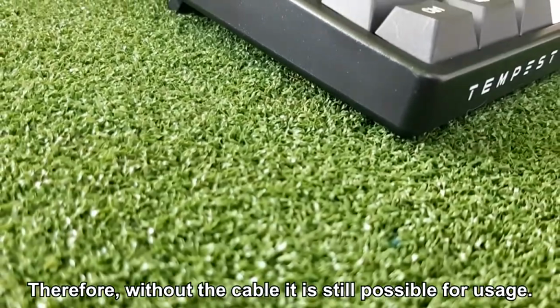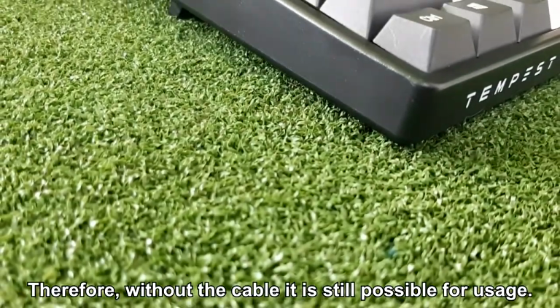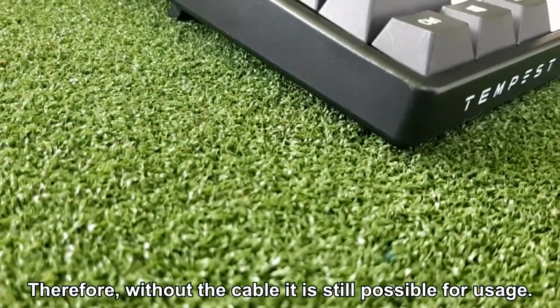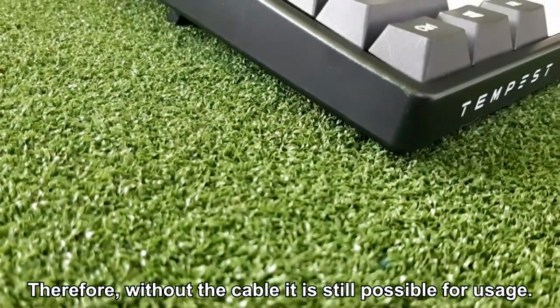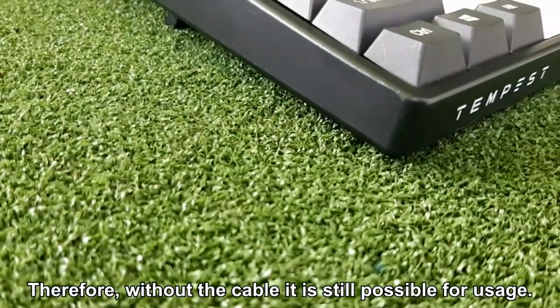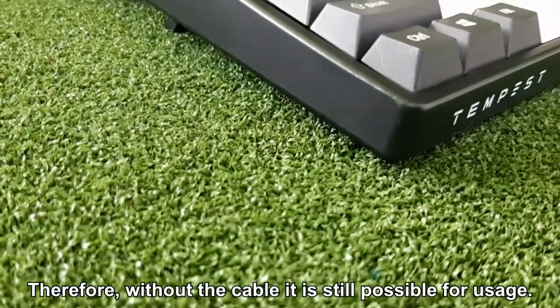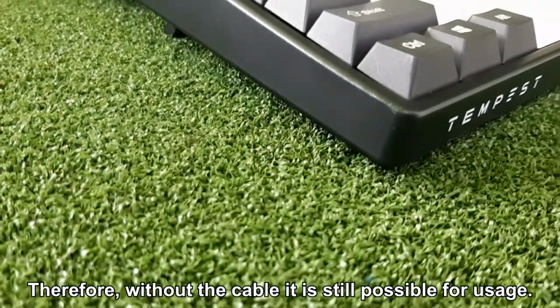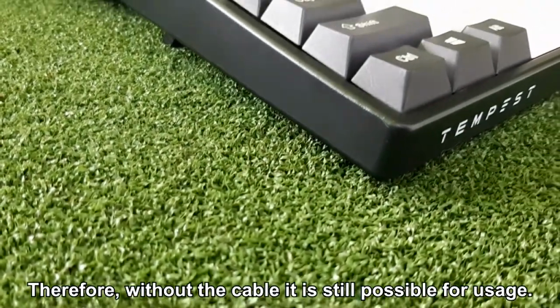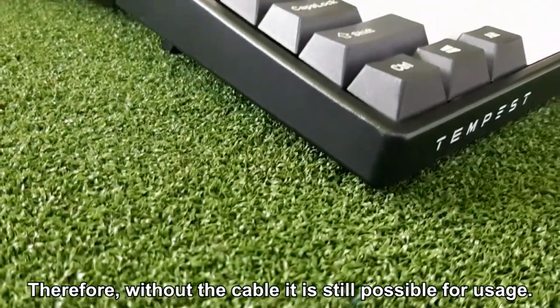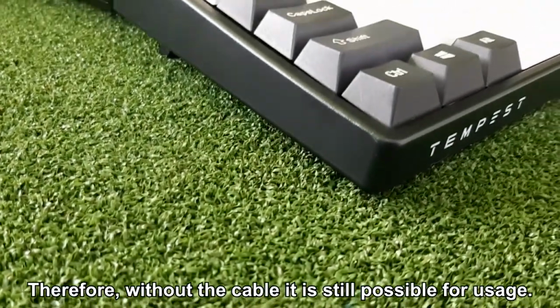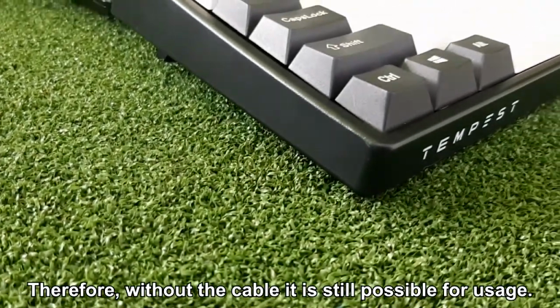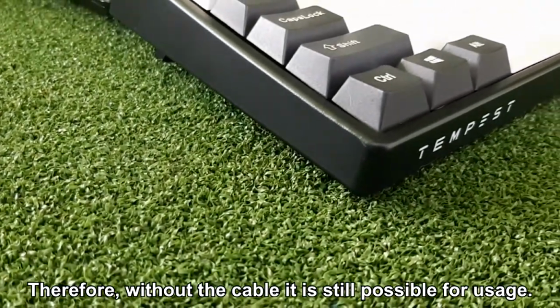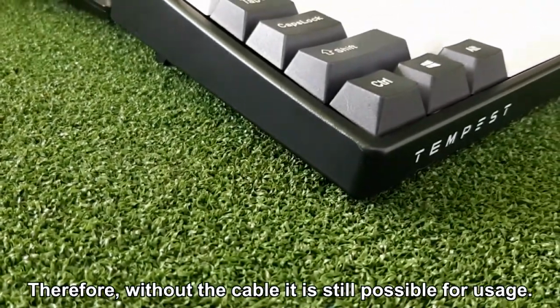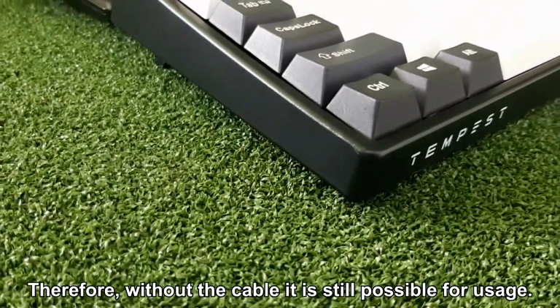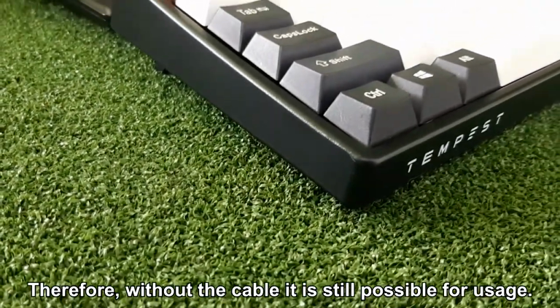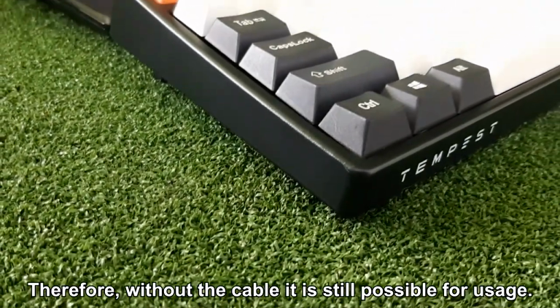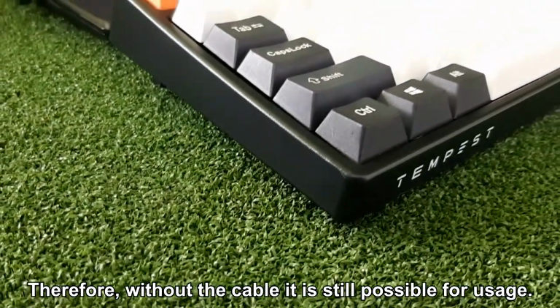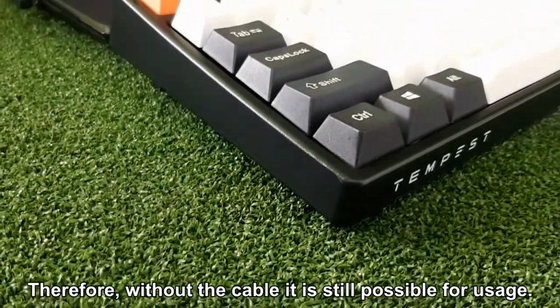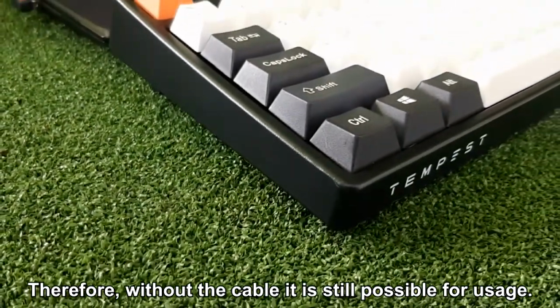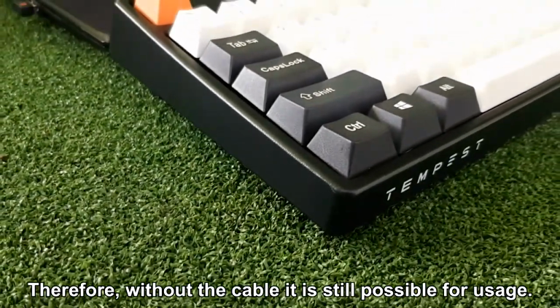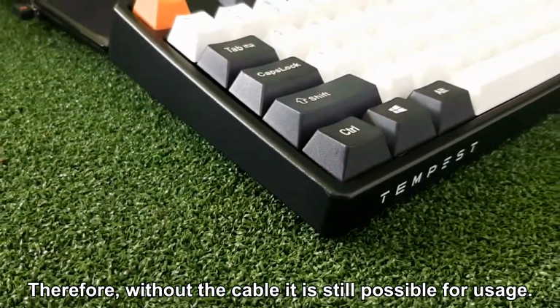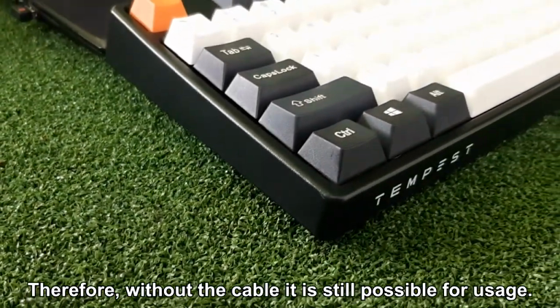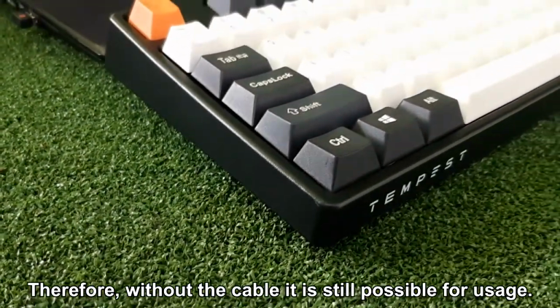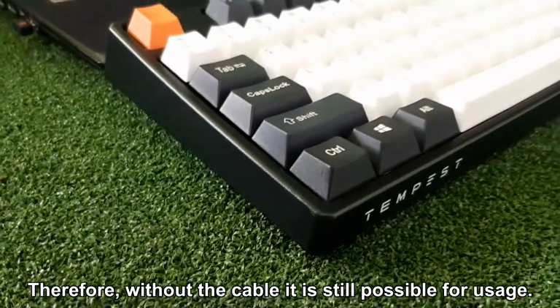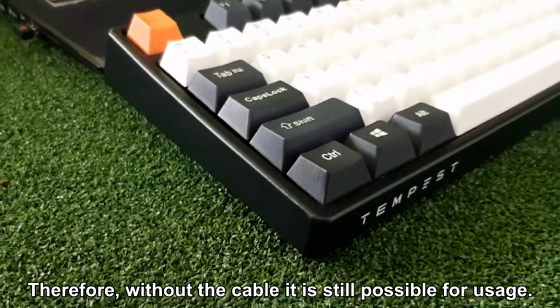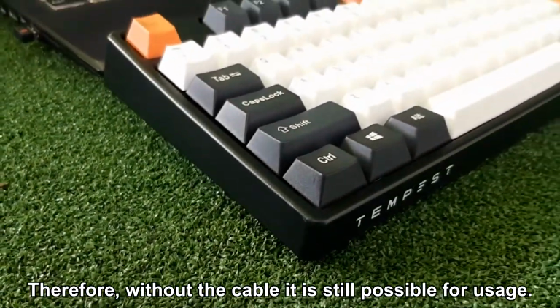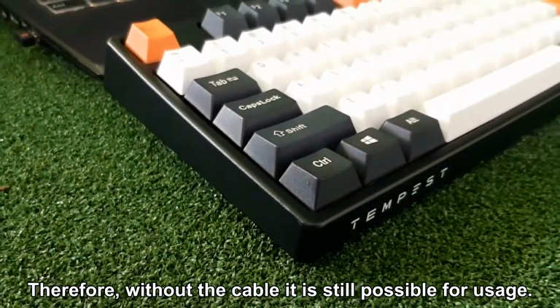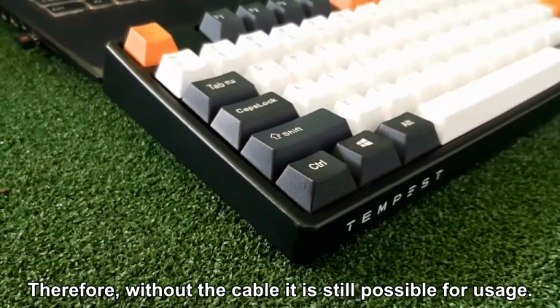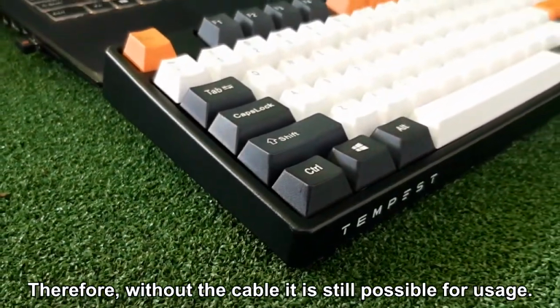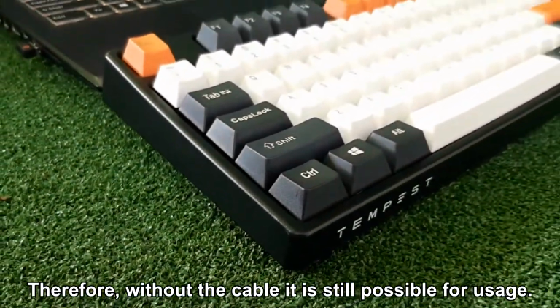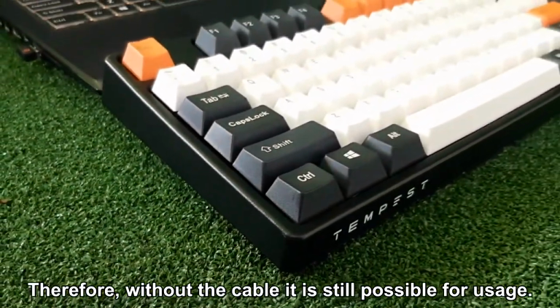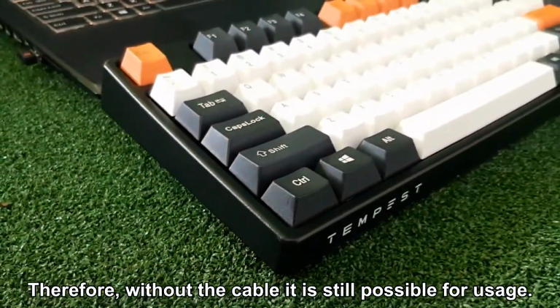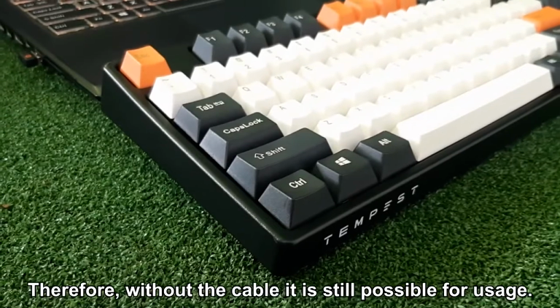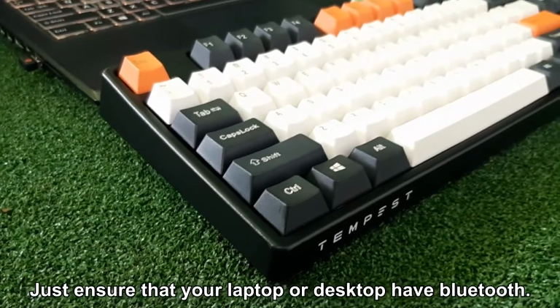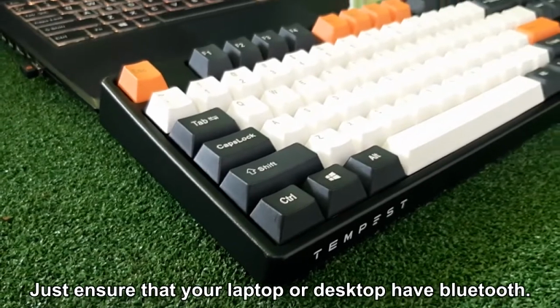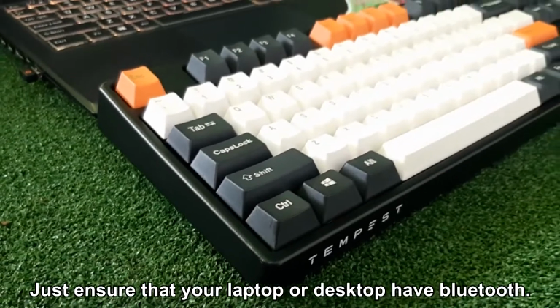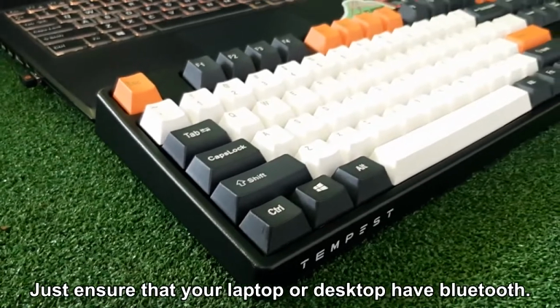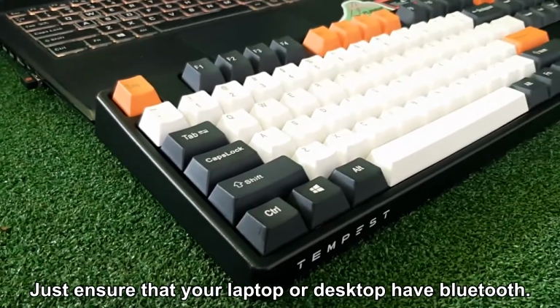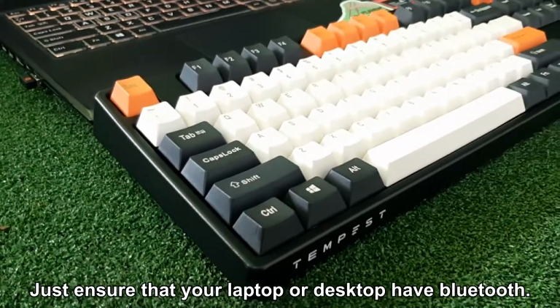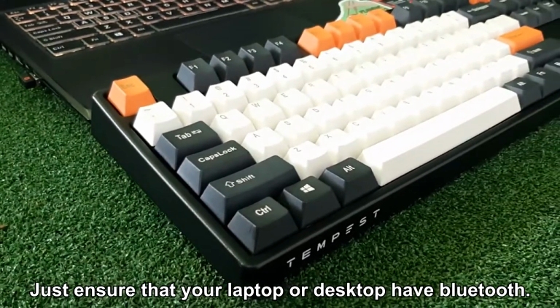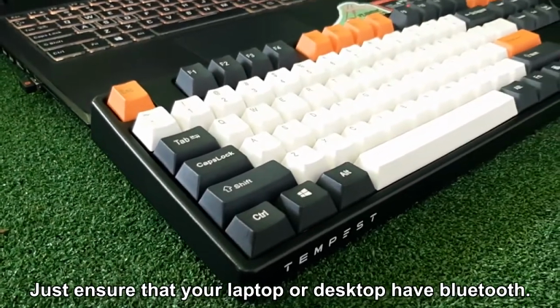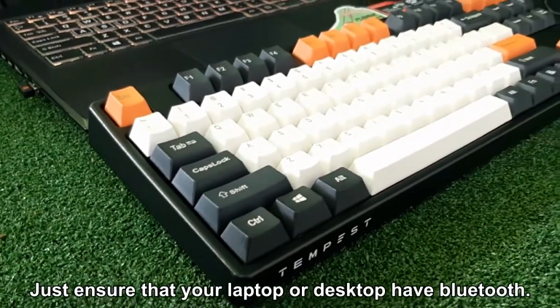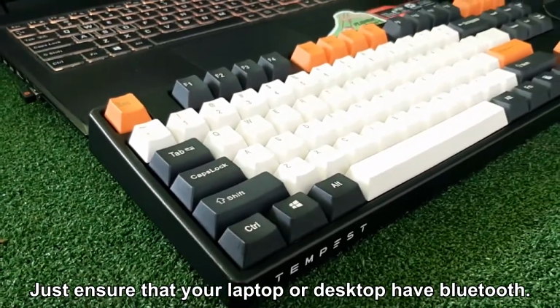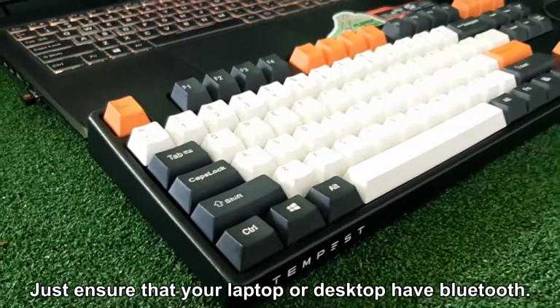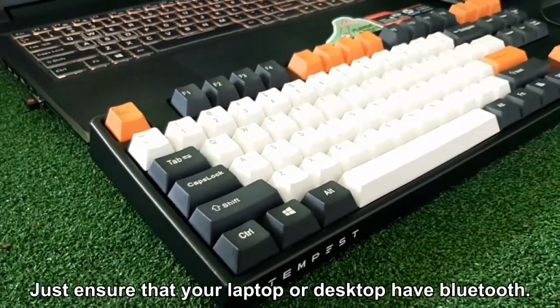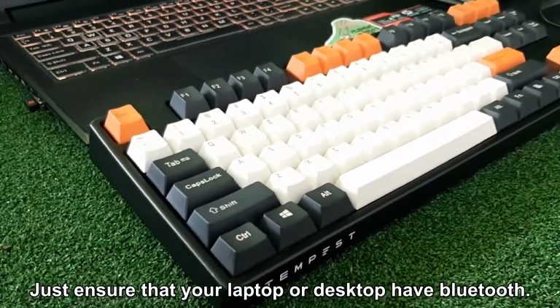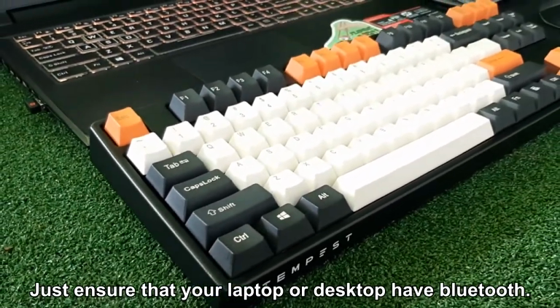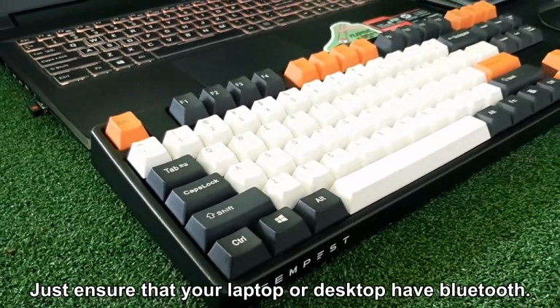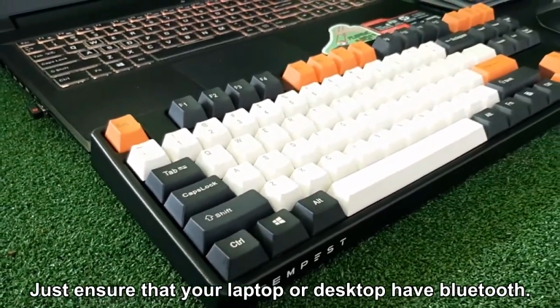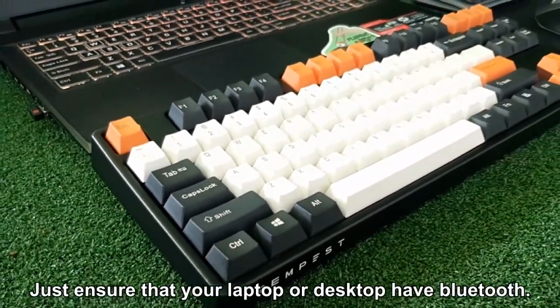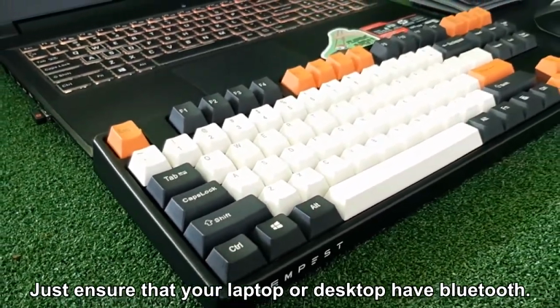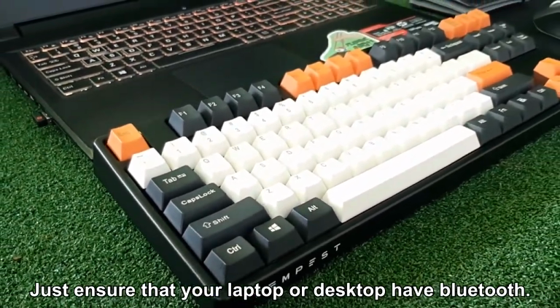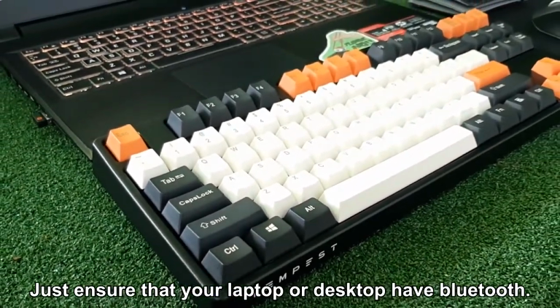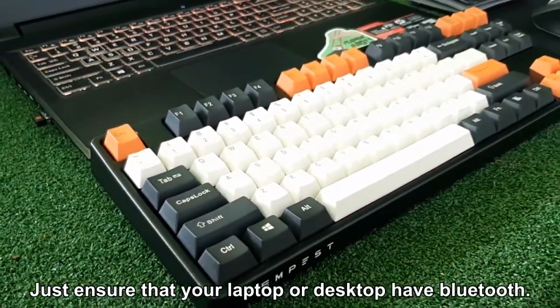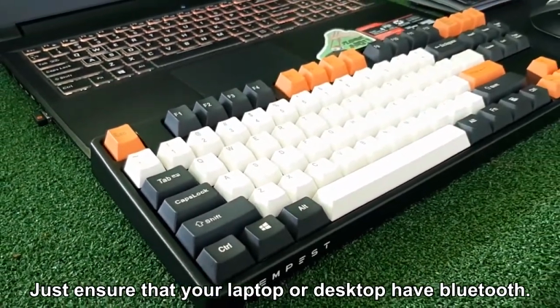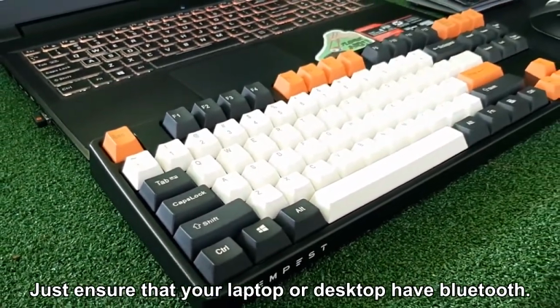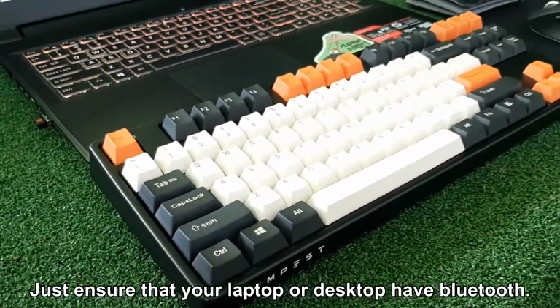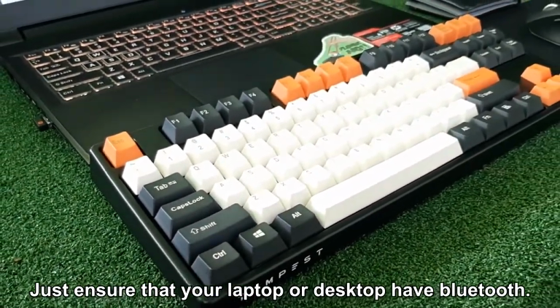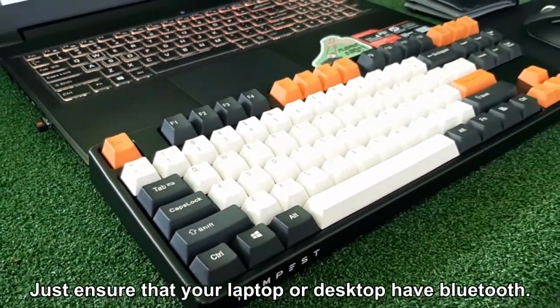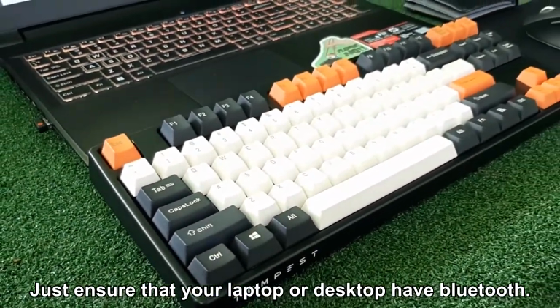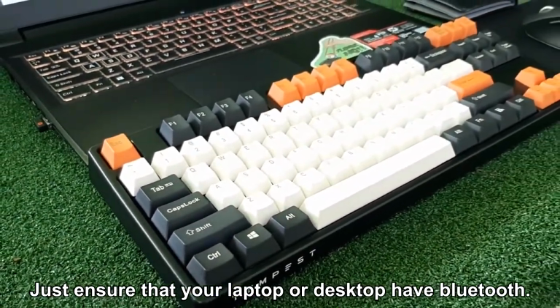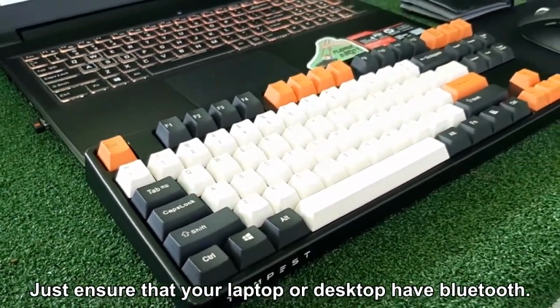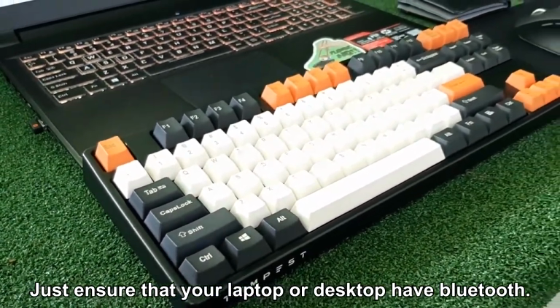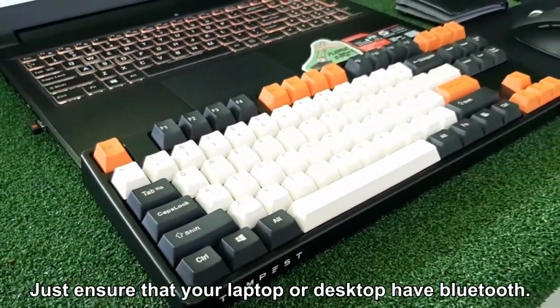Therefore, without the cable, it is still possible to use the keyboard. Just ensure that your laptop or desktop has Bluetooth.